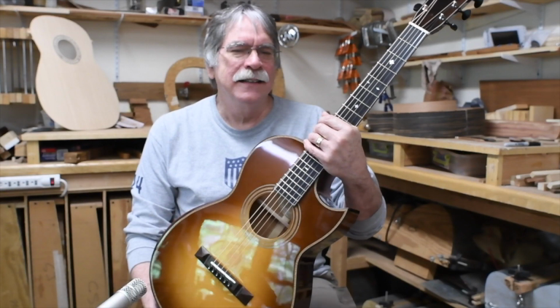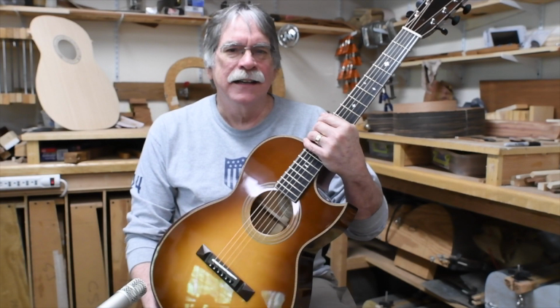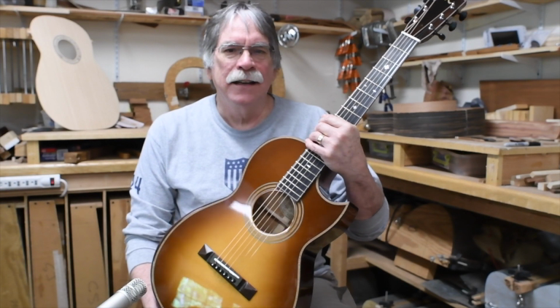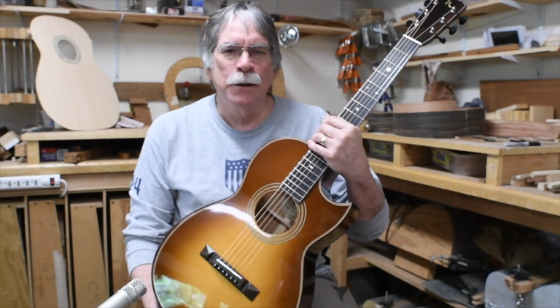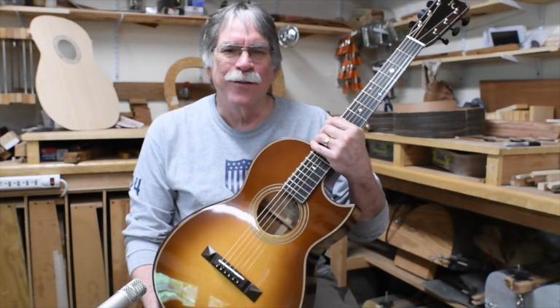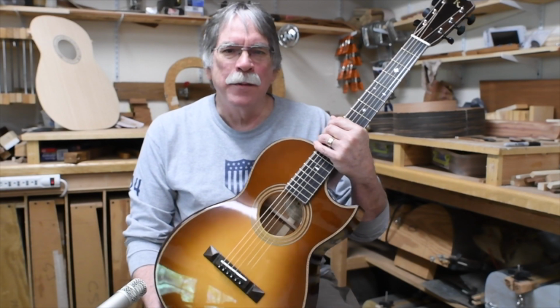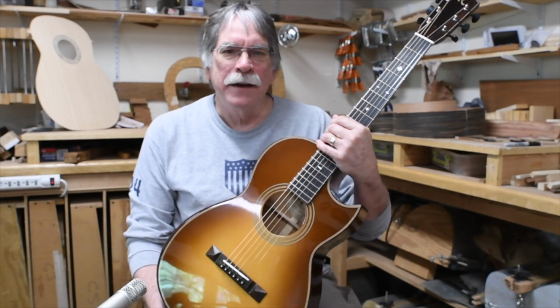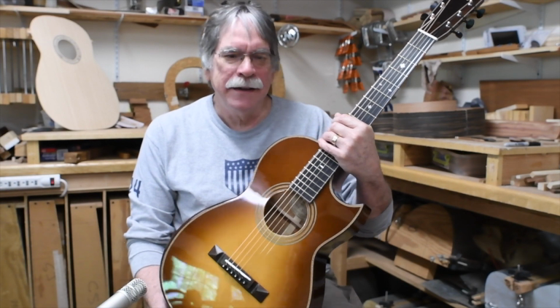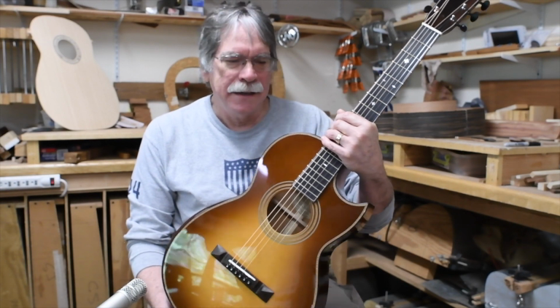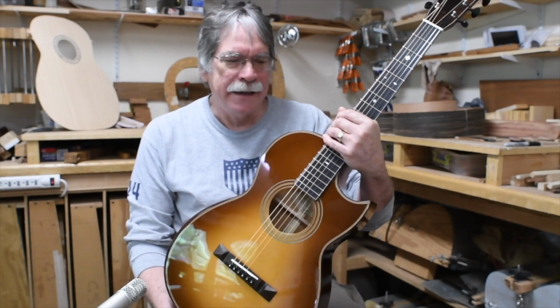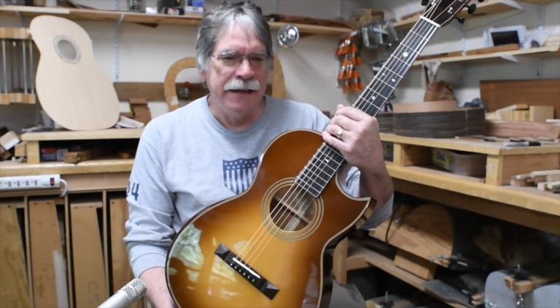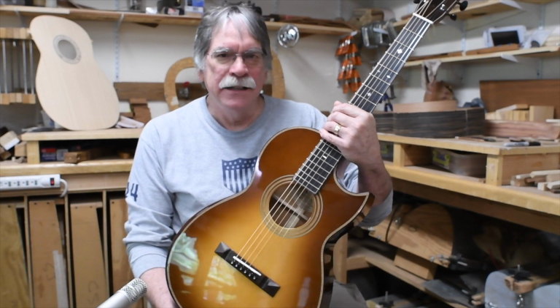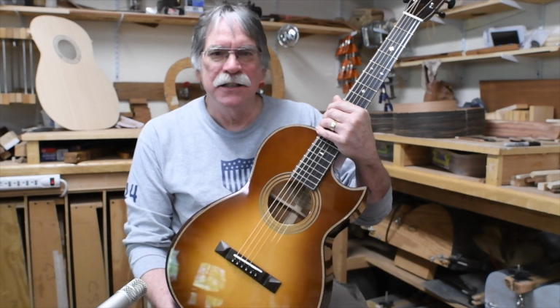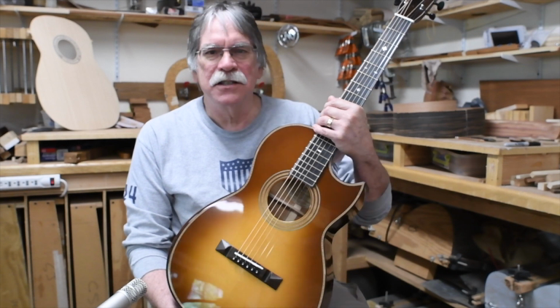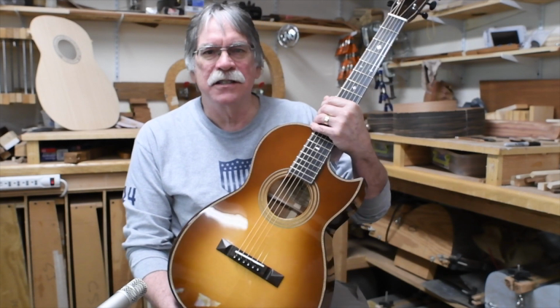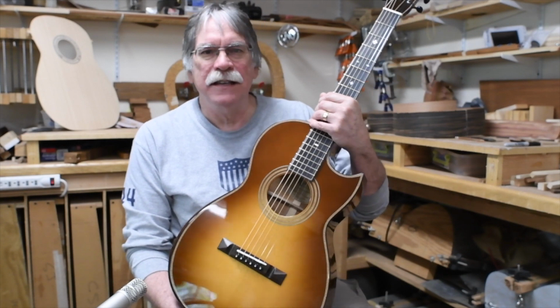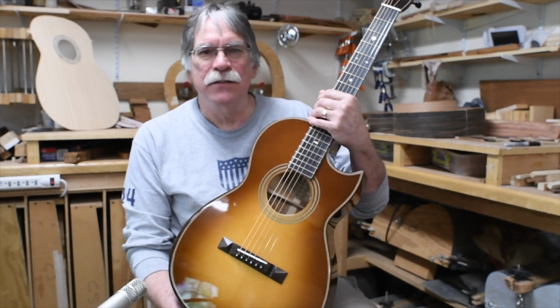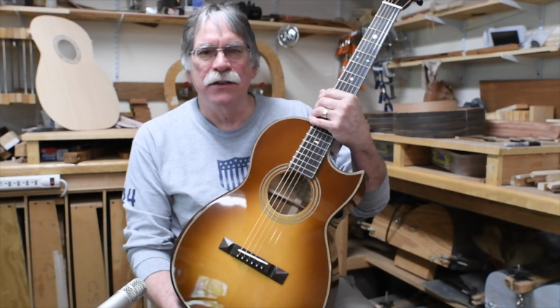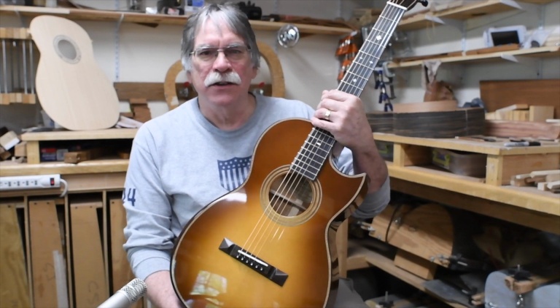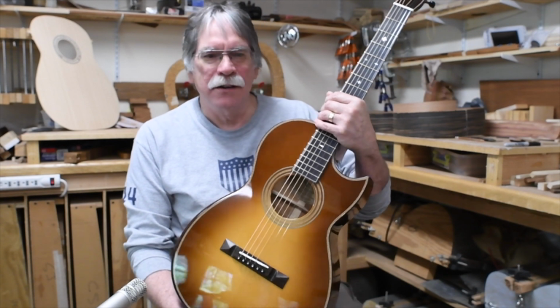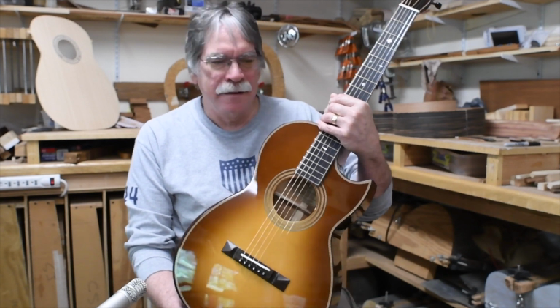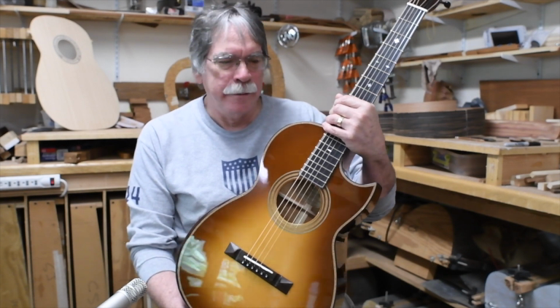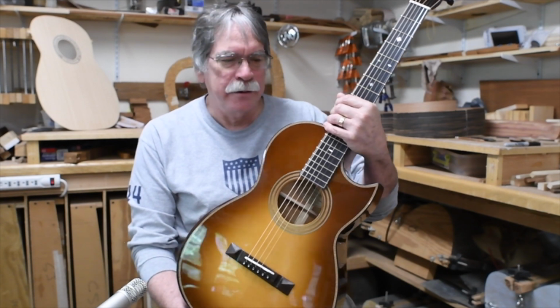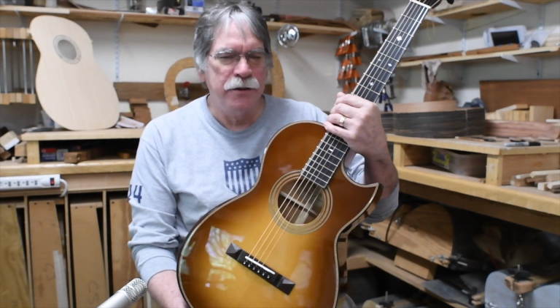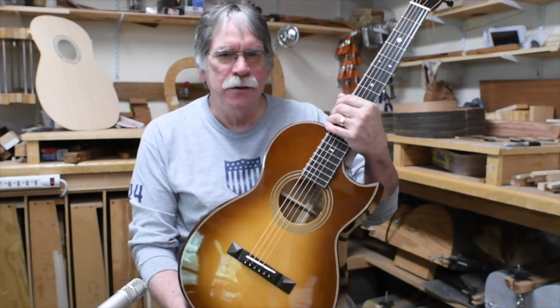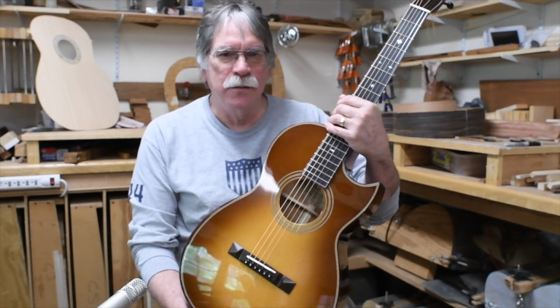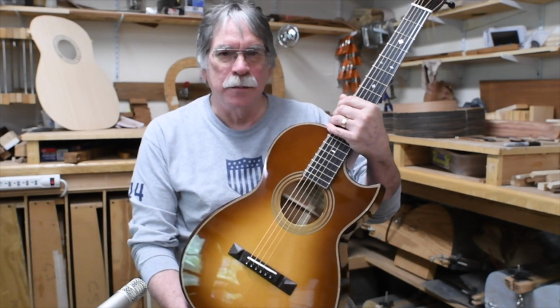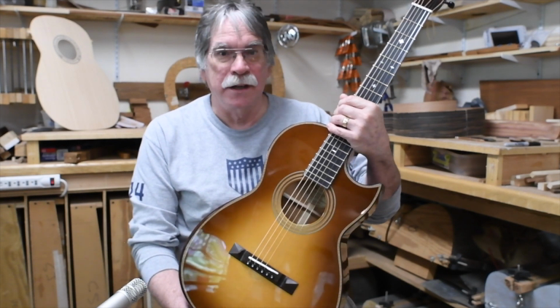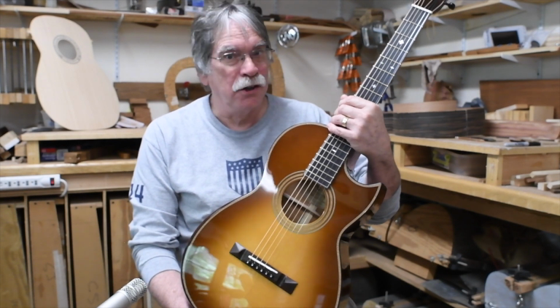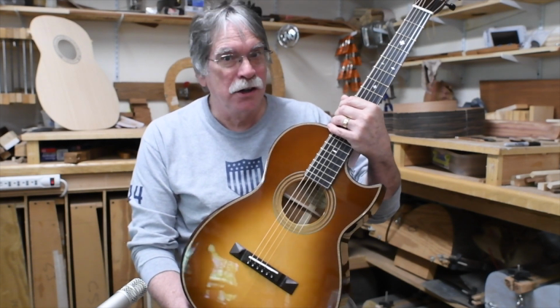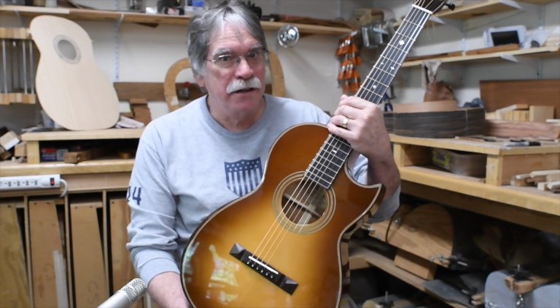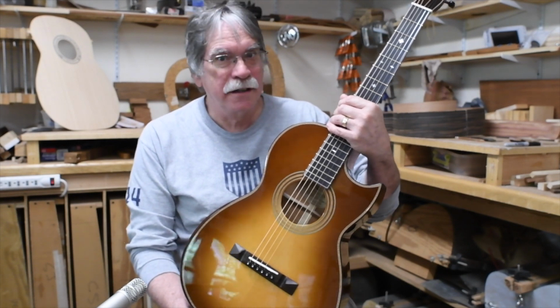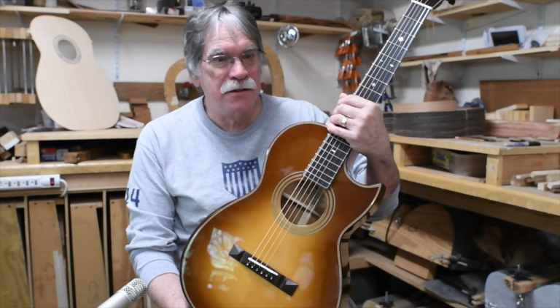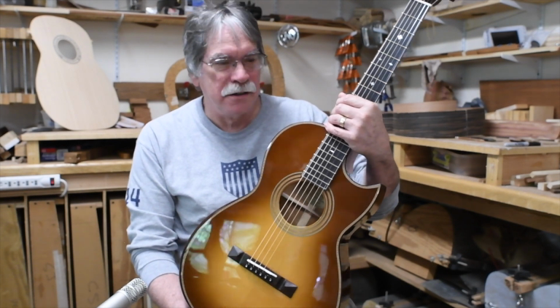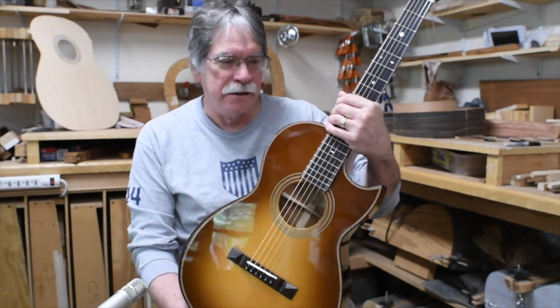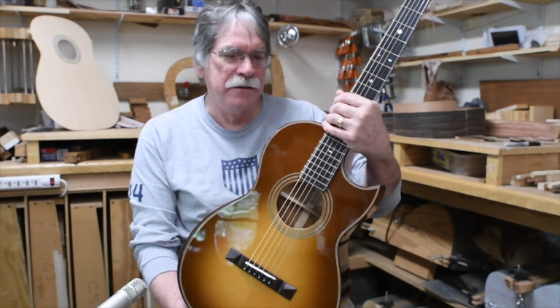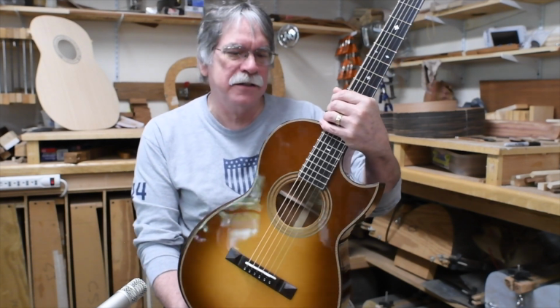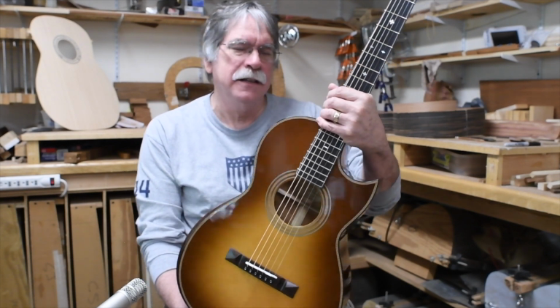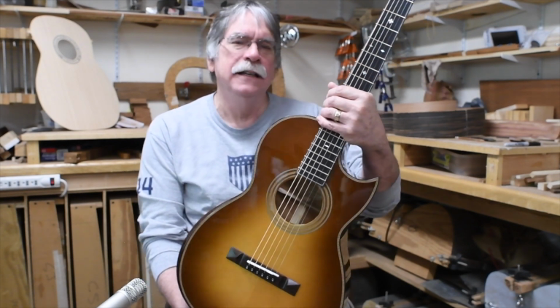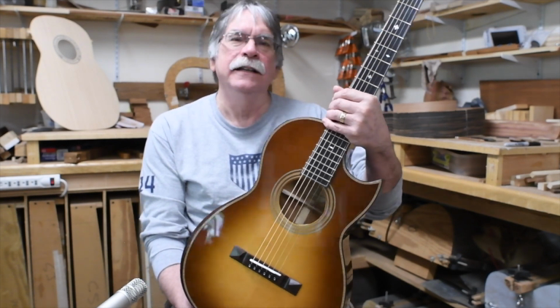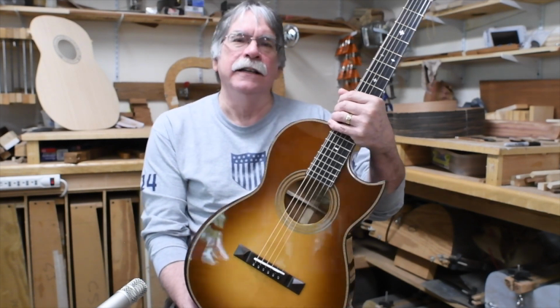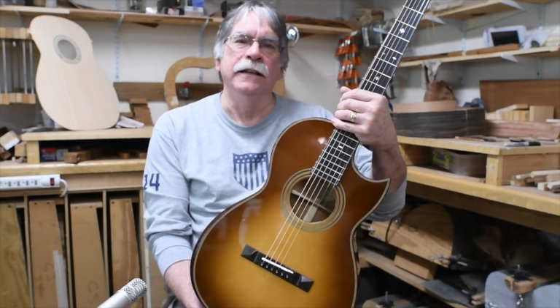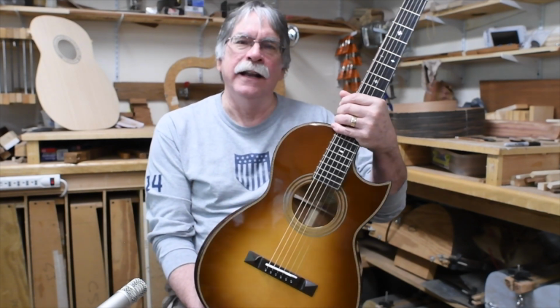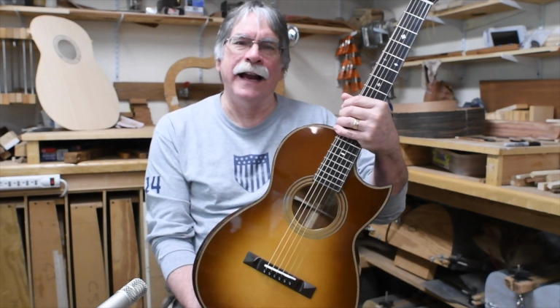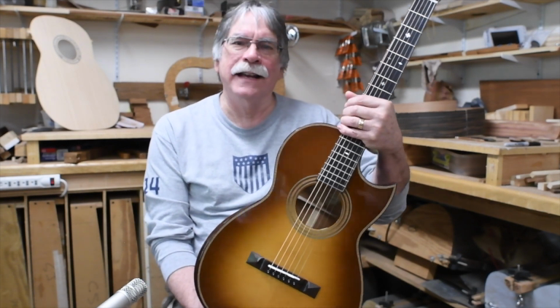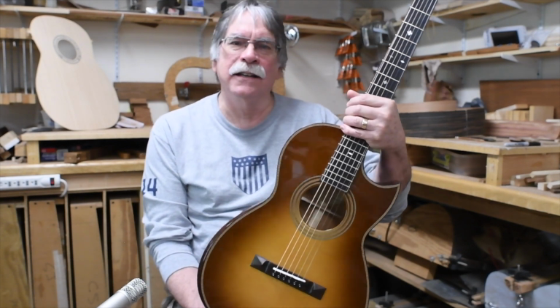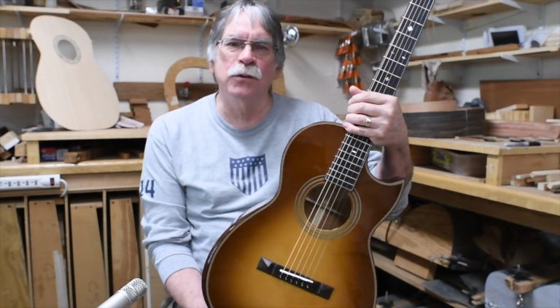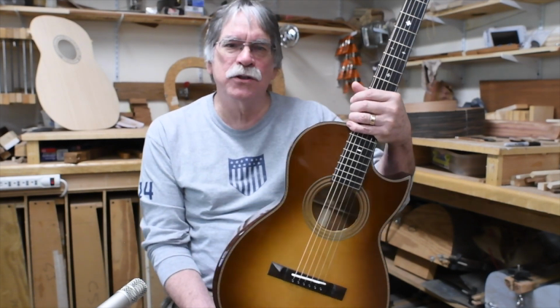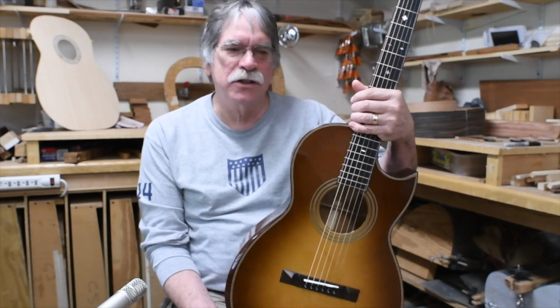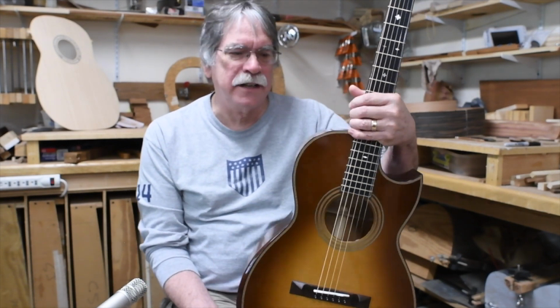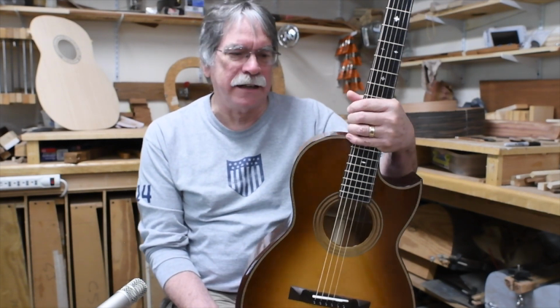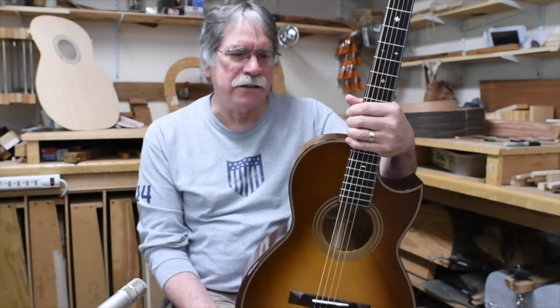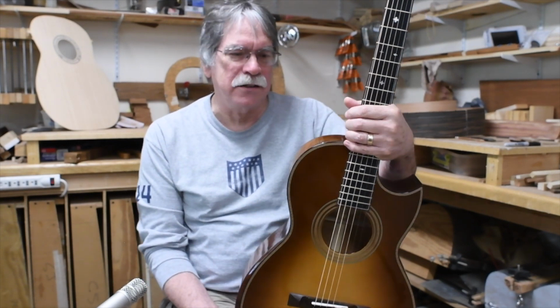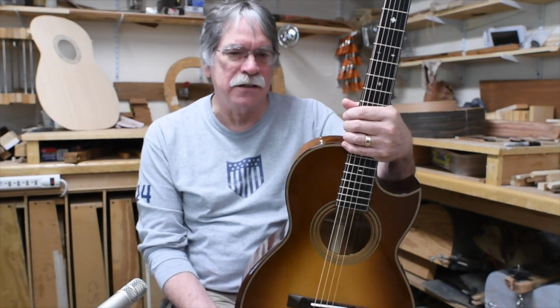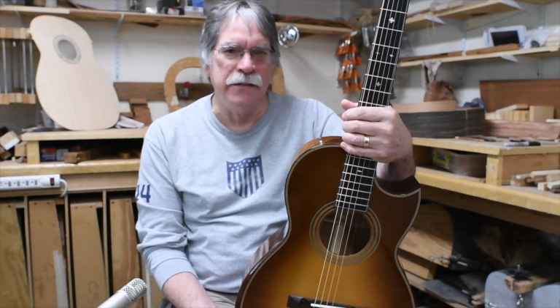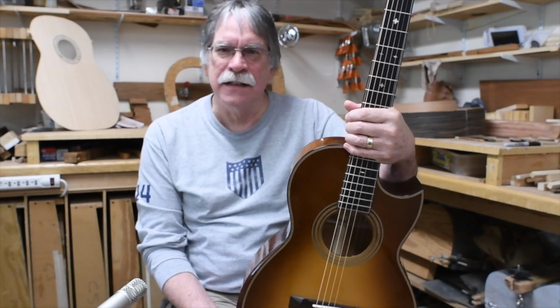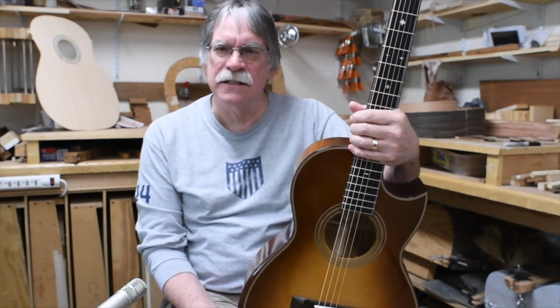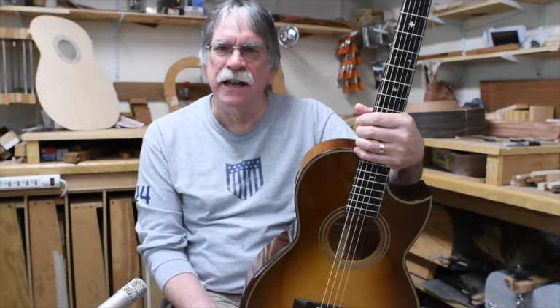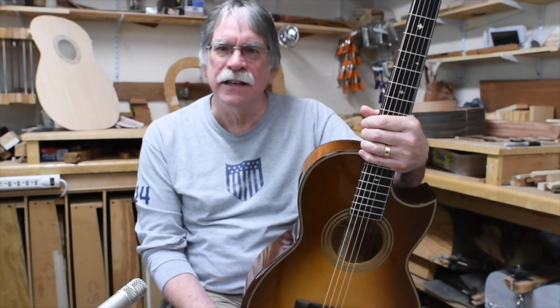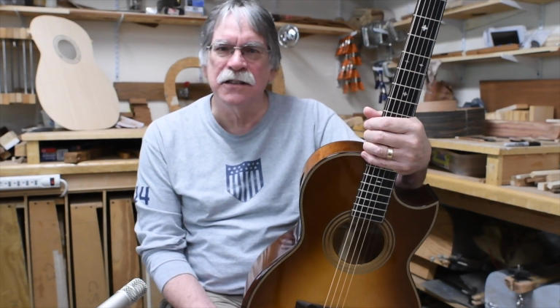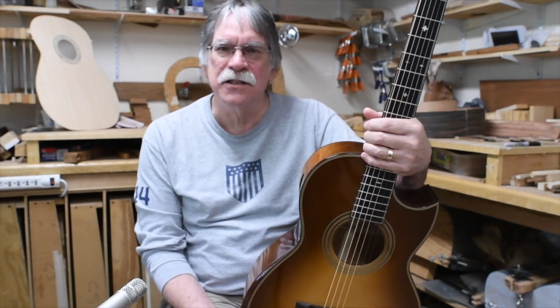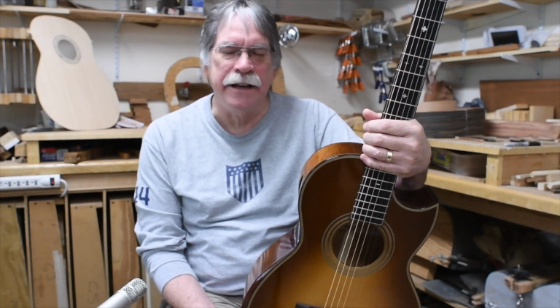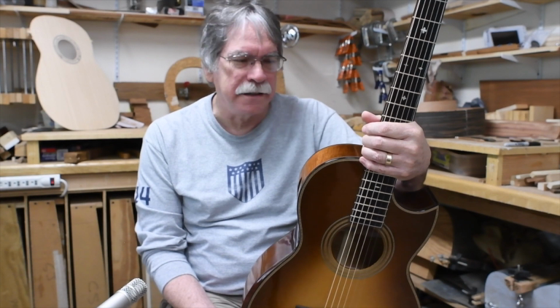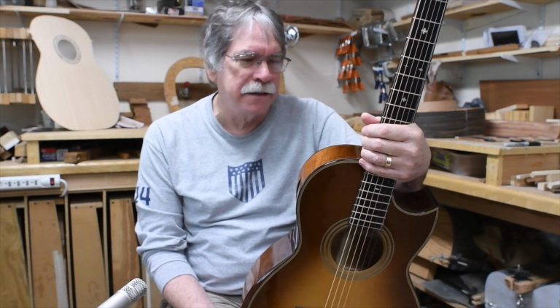Hello everybody. Again, this is Steve Kinnard coming to you from Kinnard Guitars in Nacogdoches, Texas — and that's how you say it.